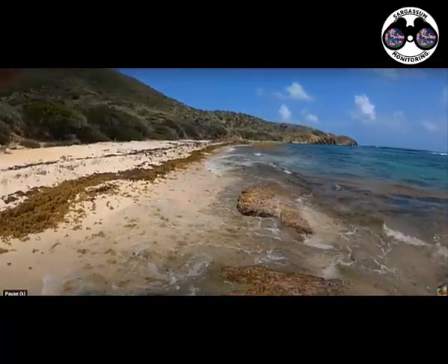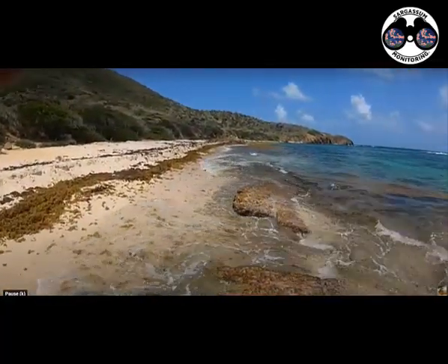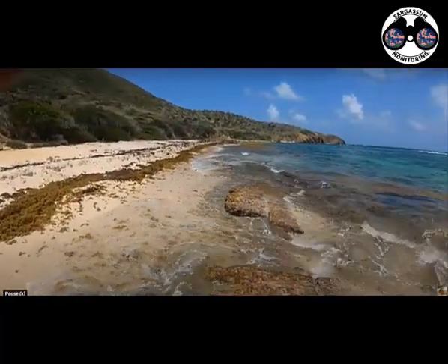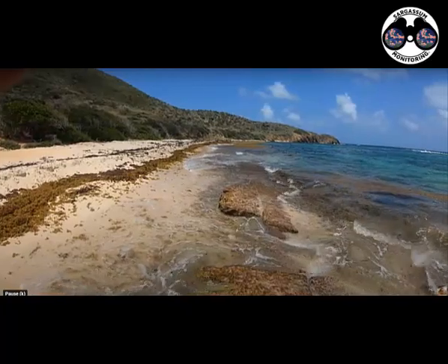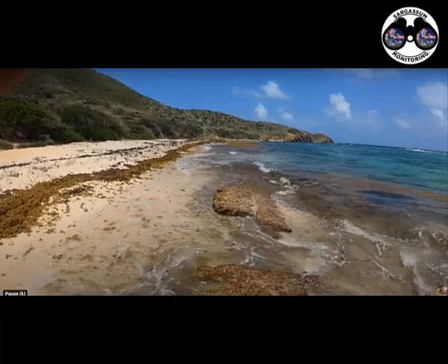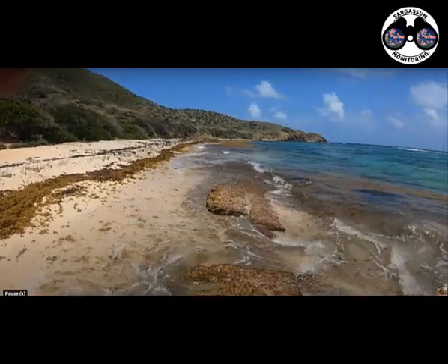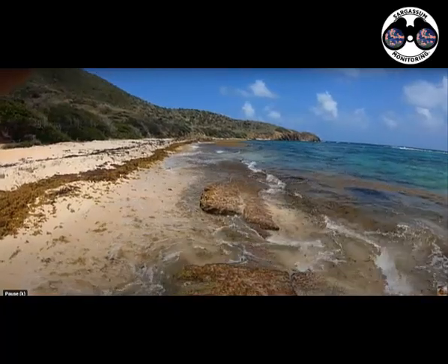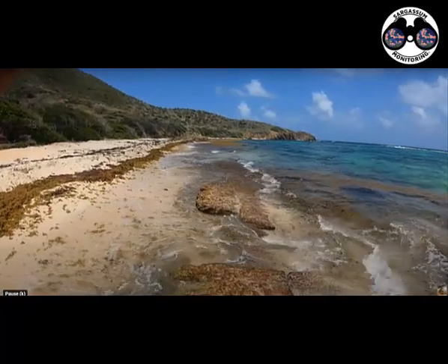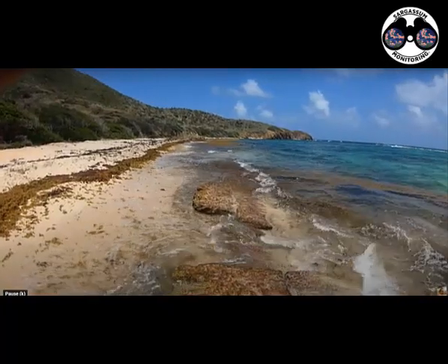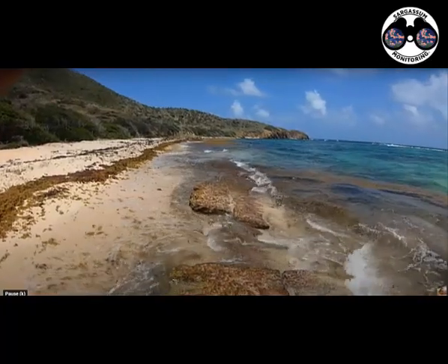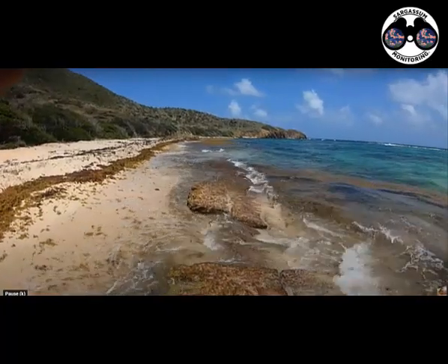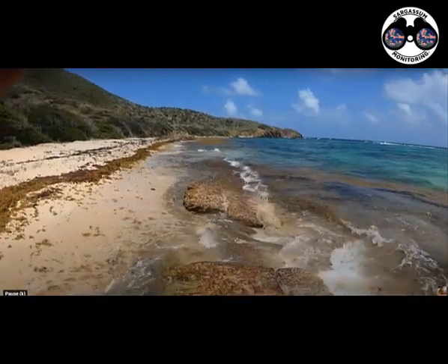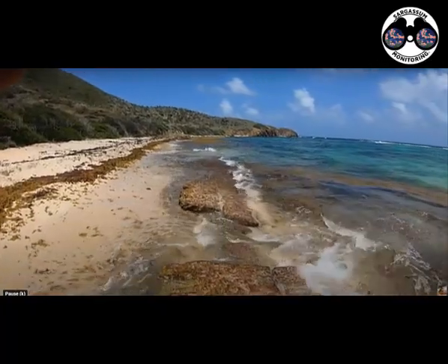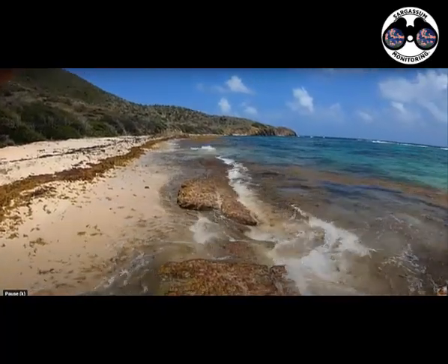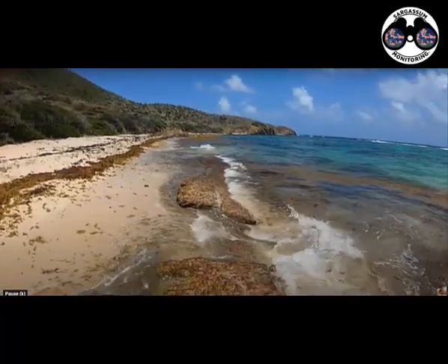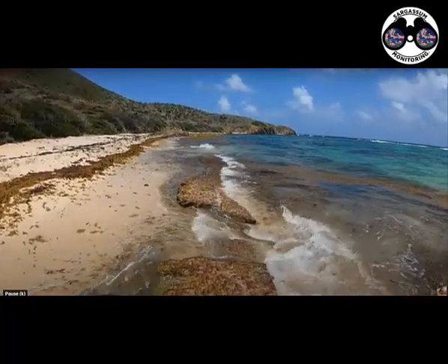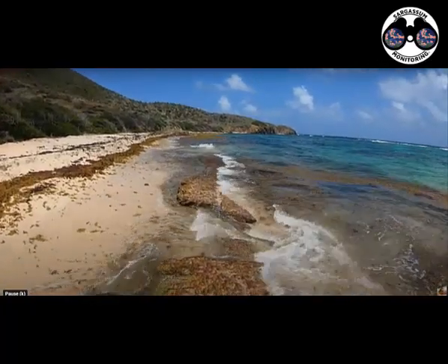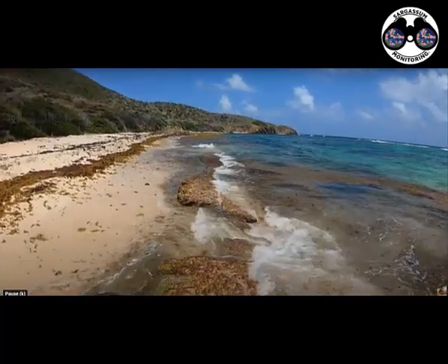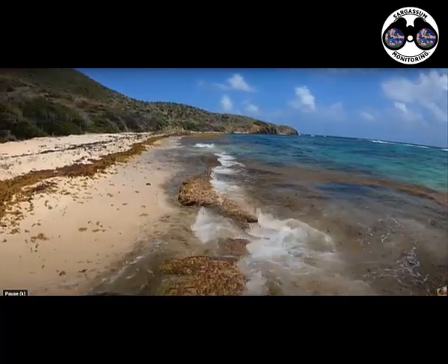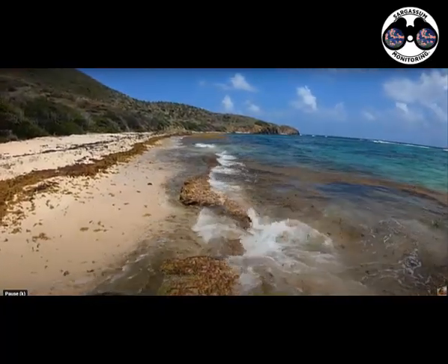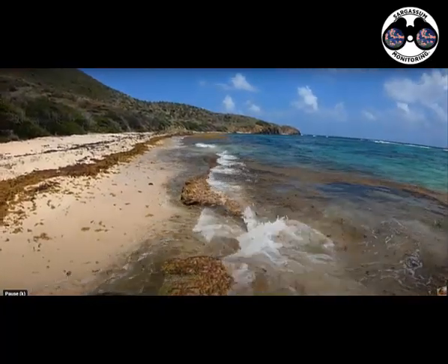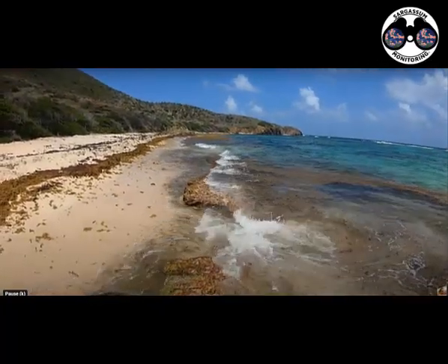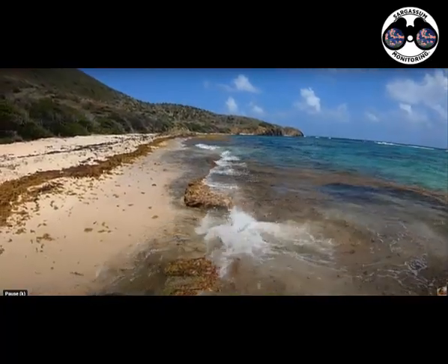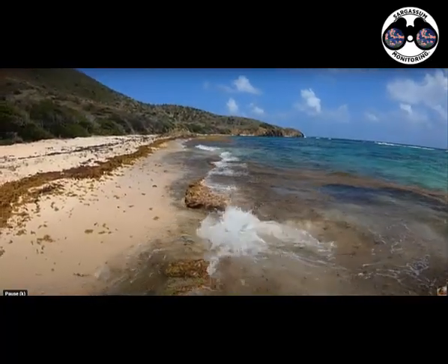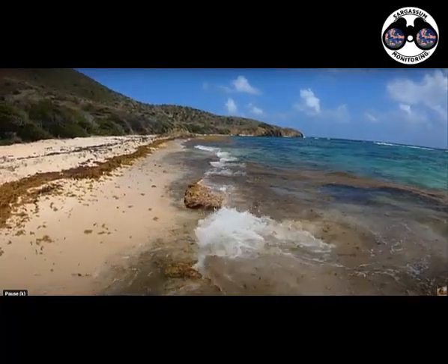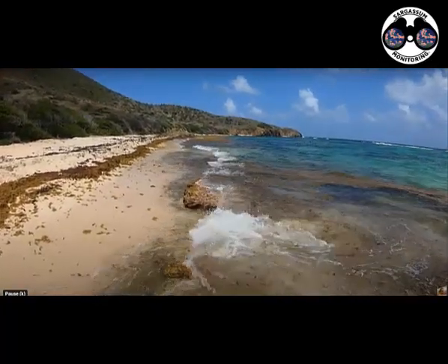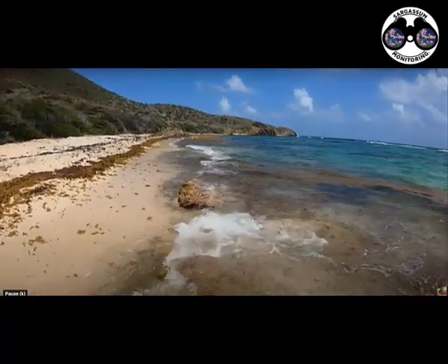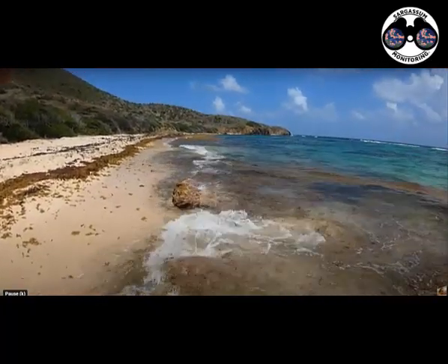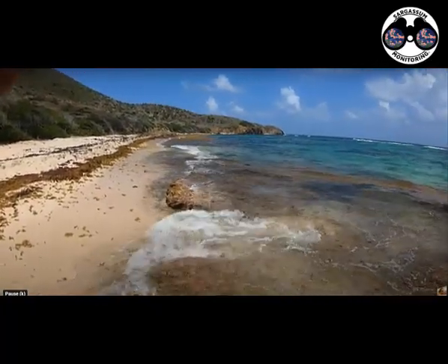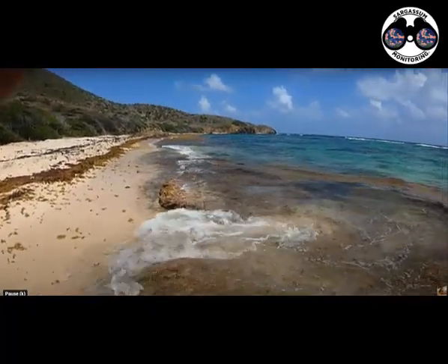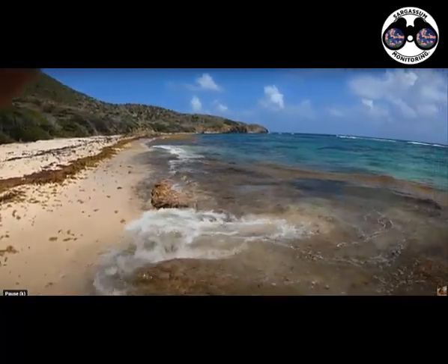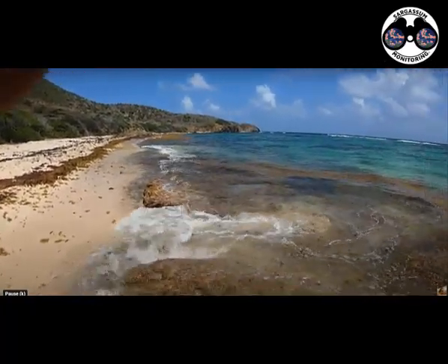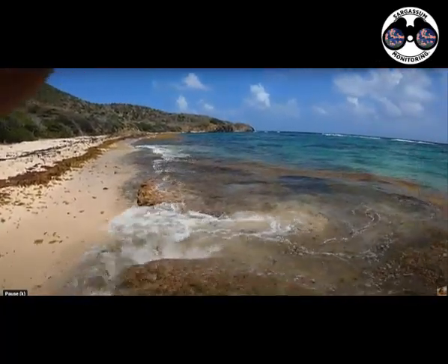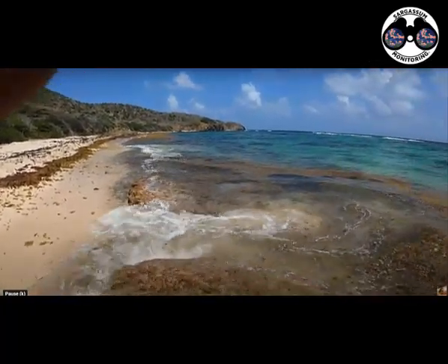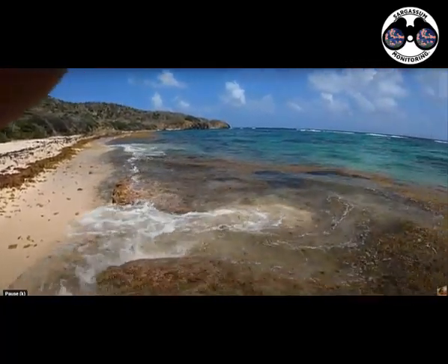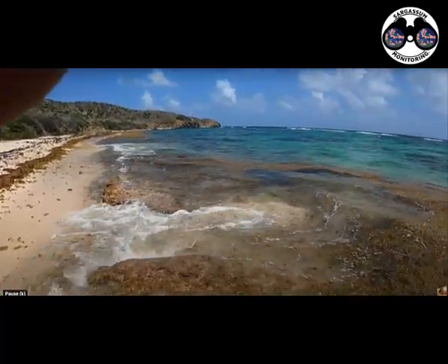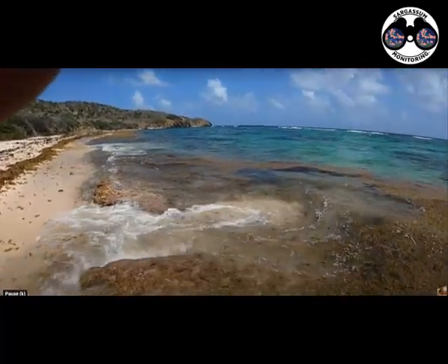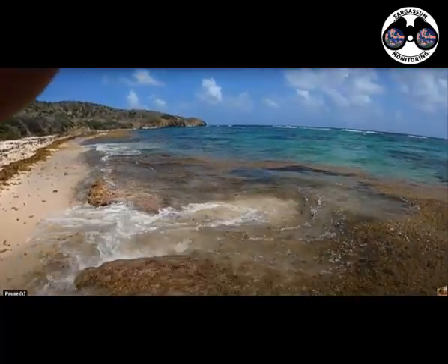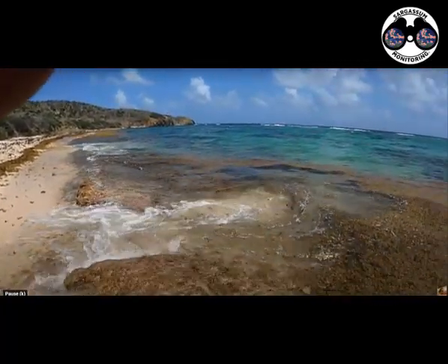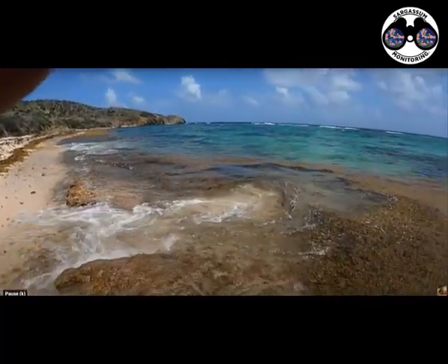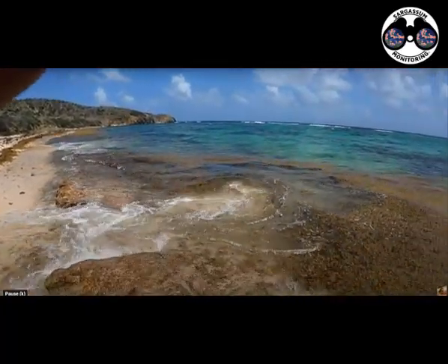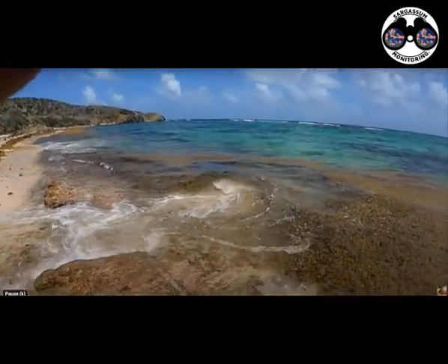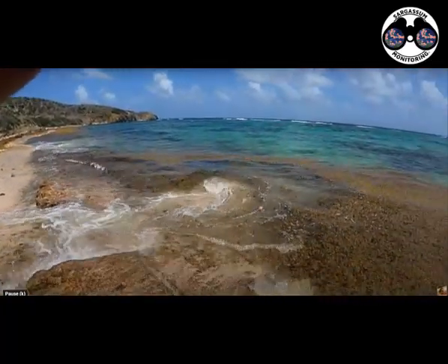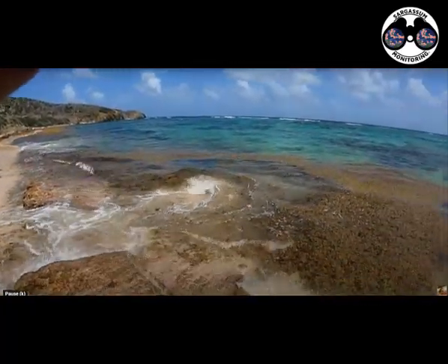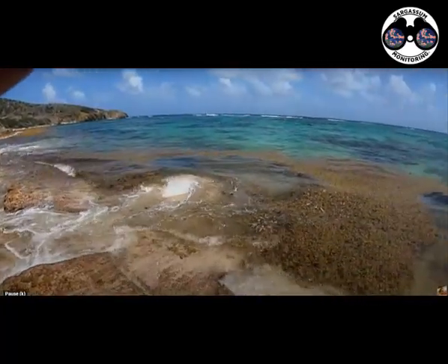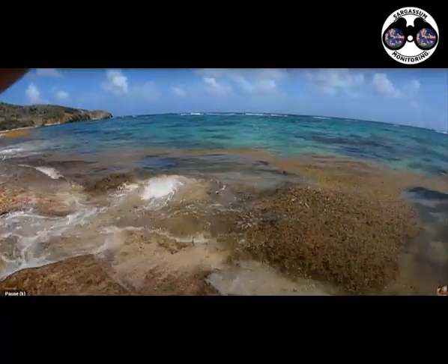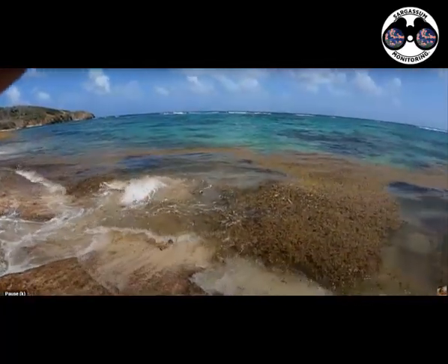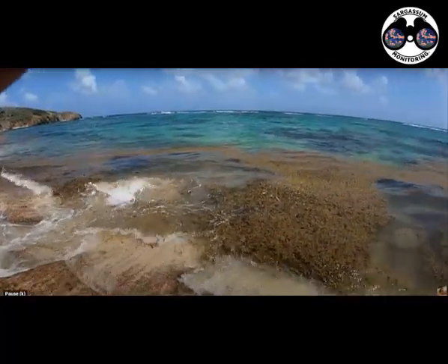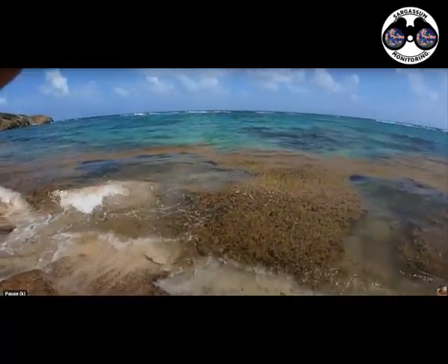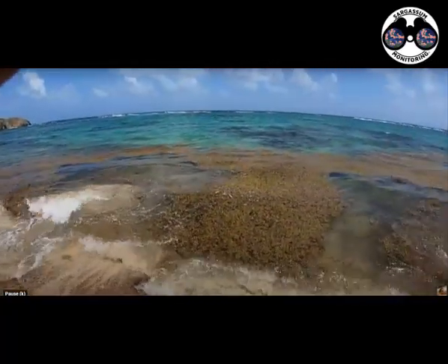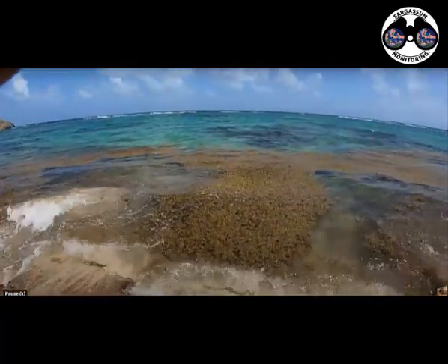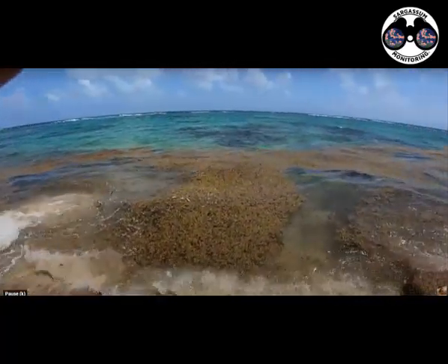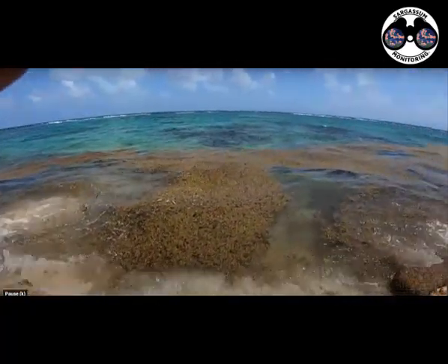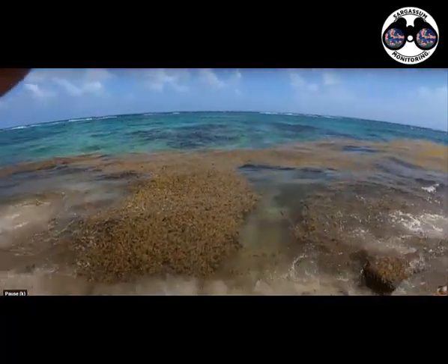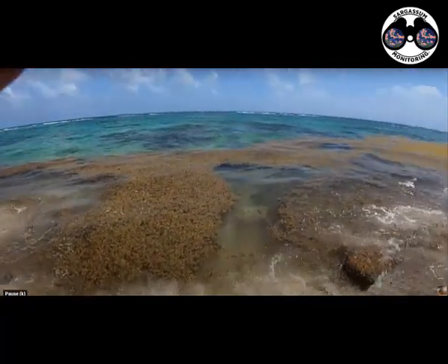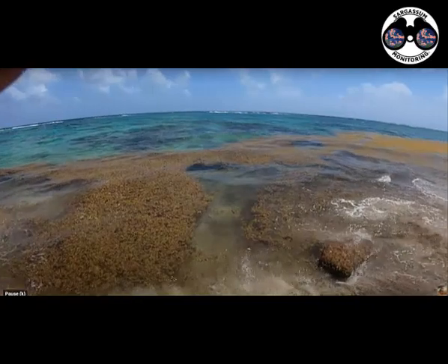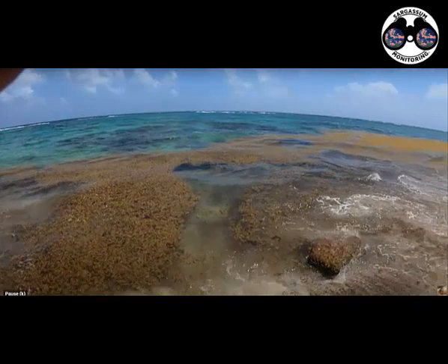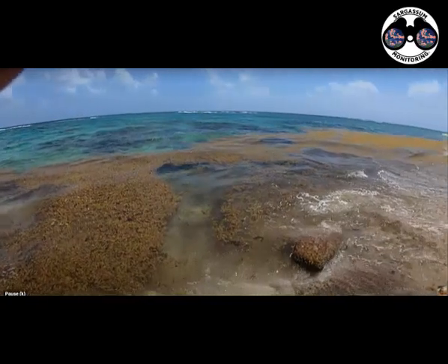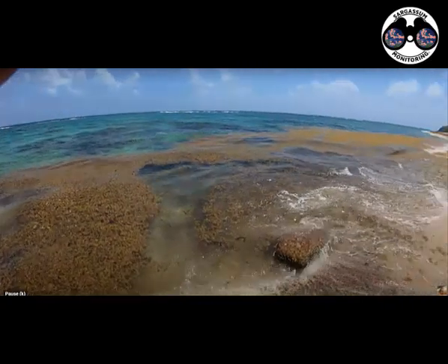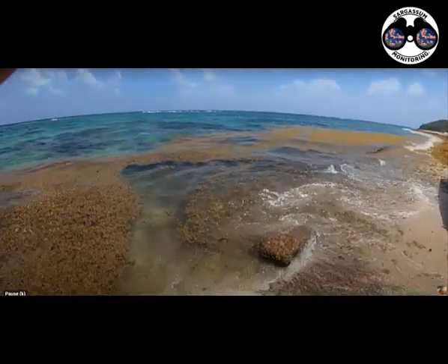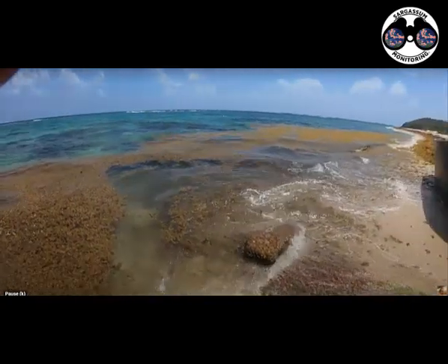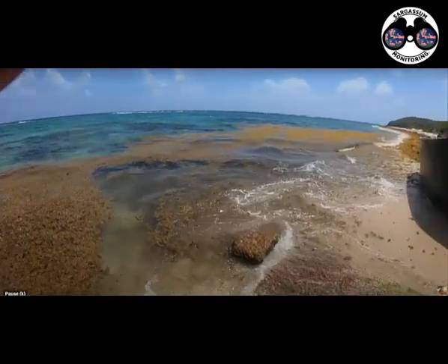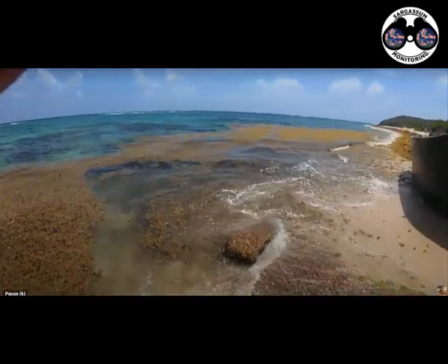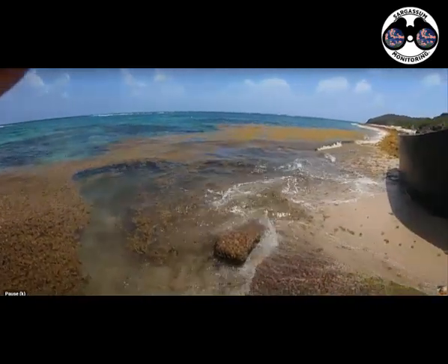A lot of seaweed at Isaacs, man. Goes all the way down.